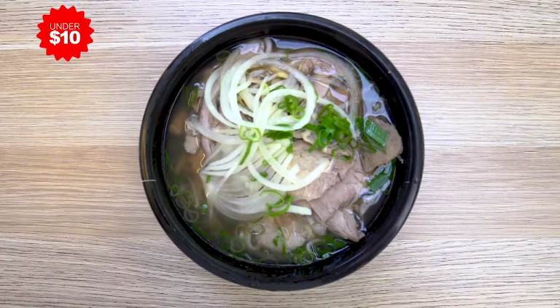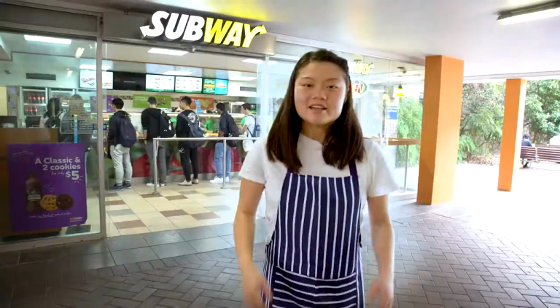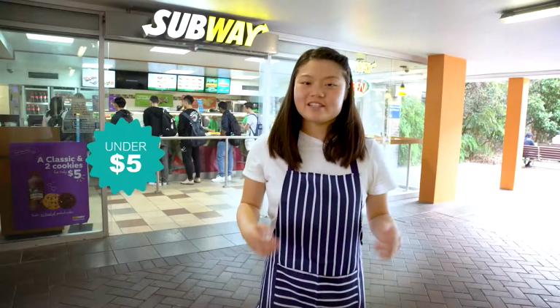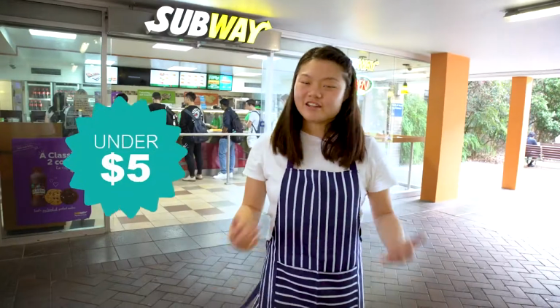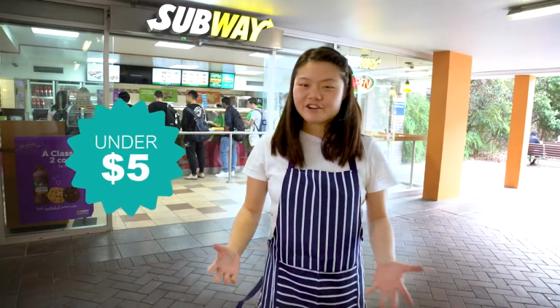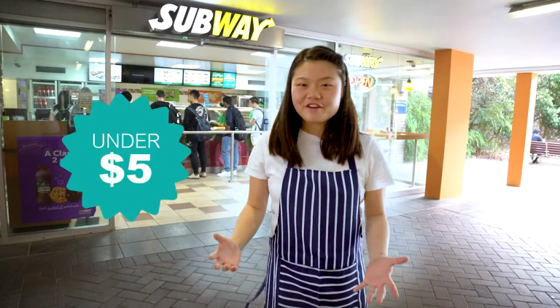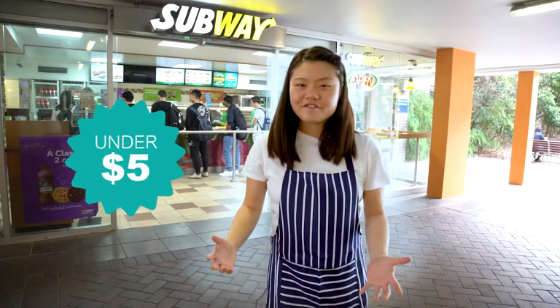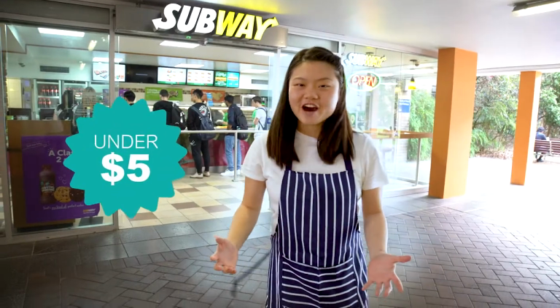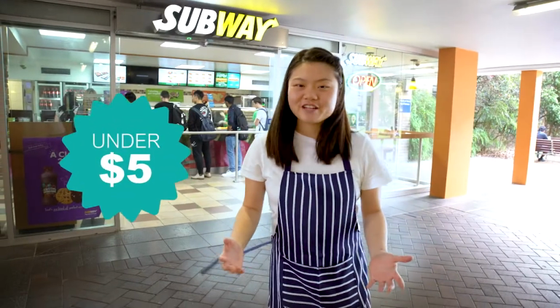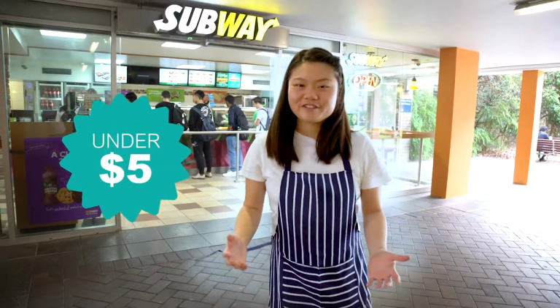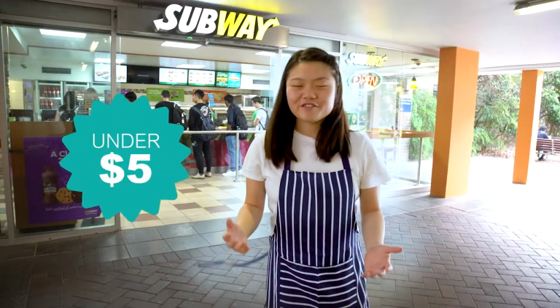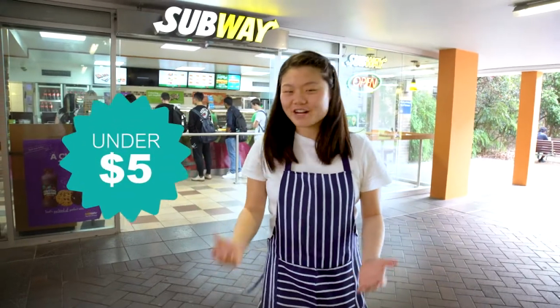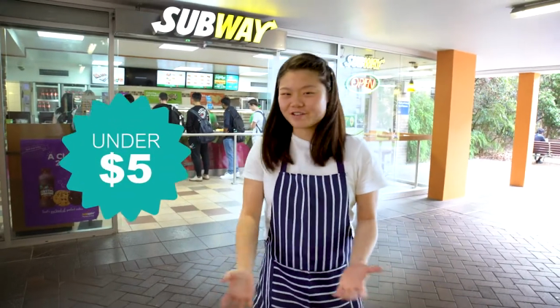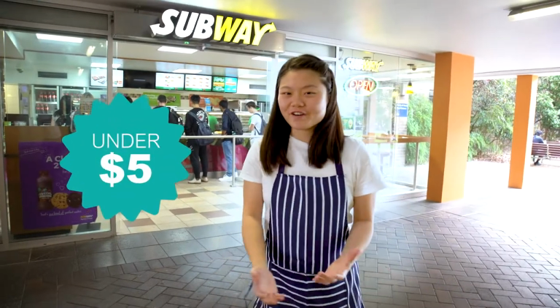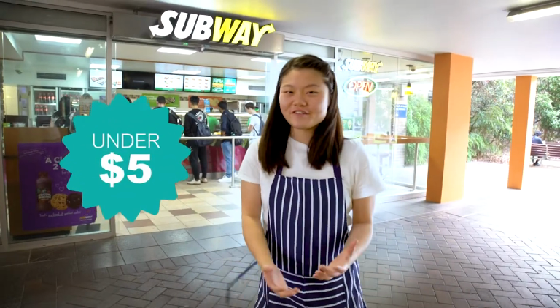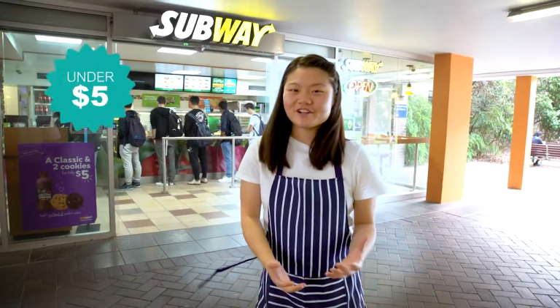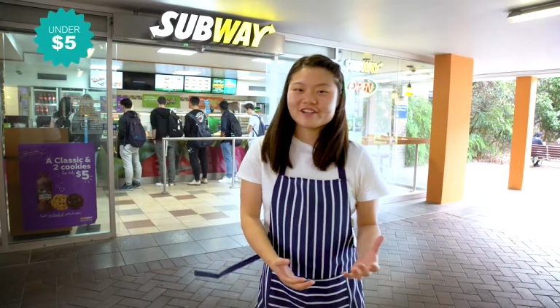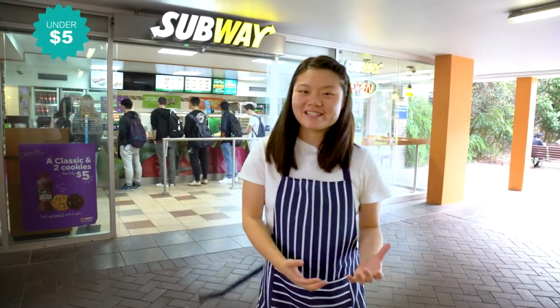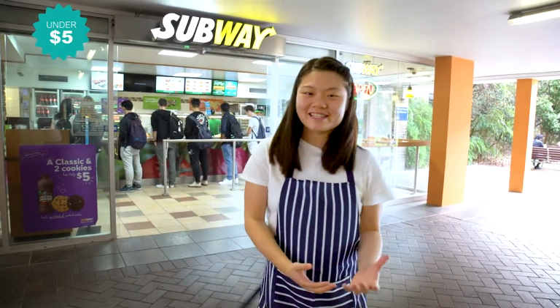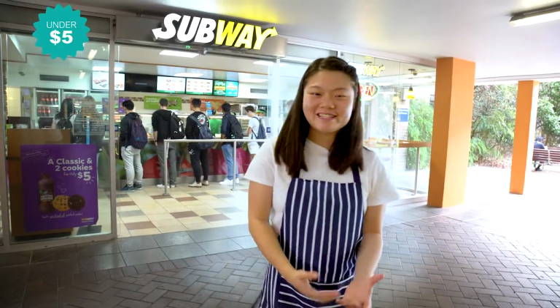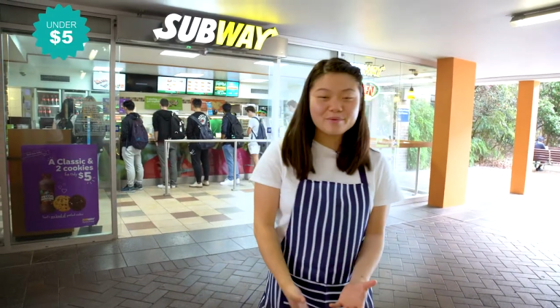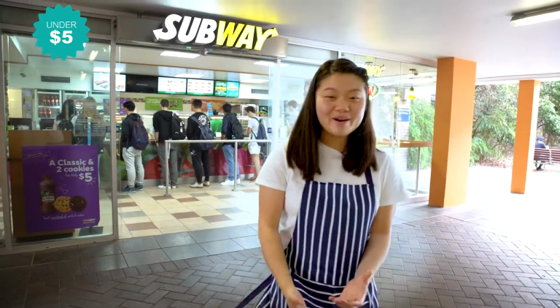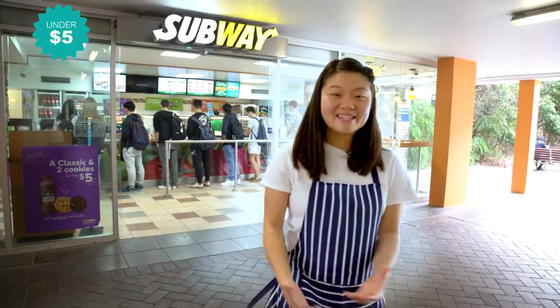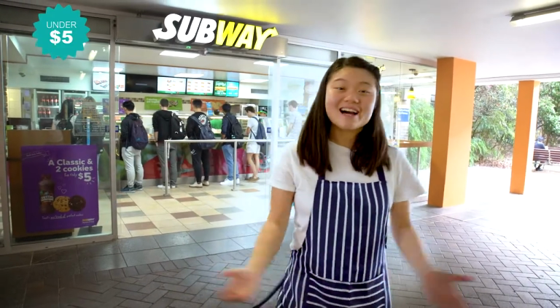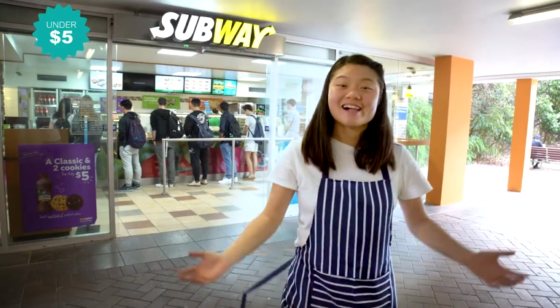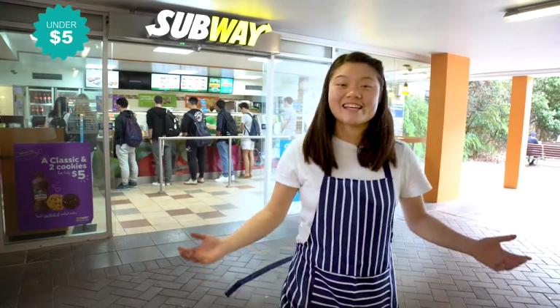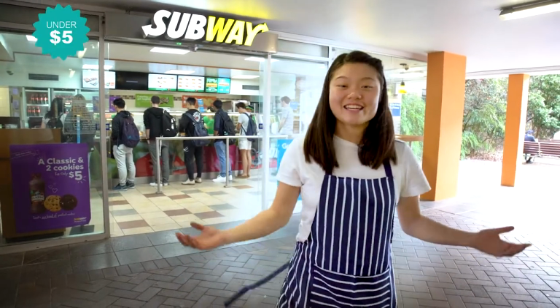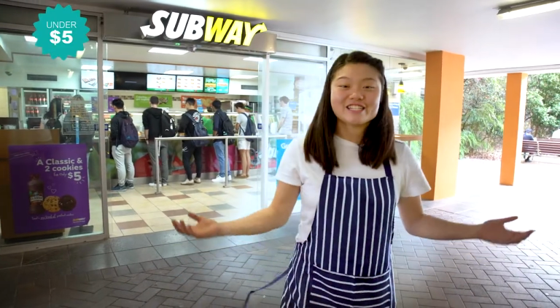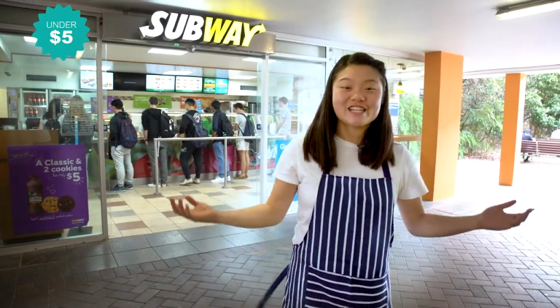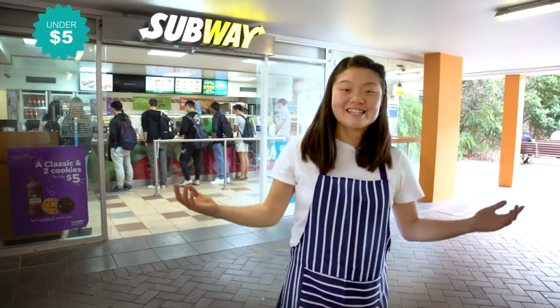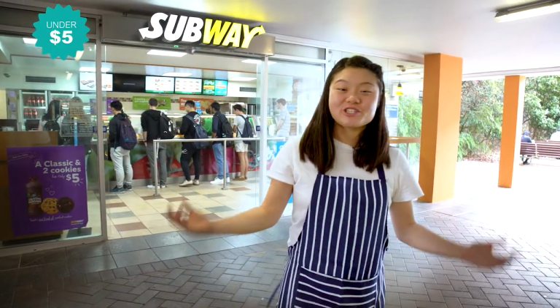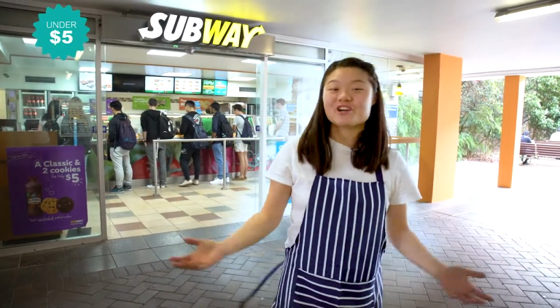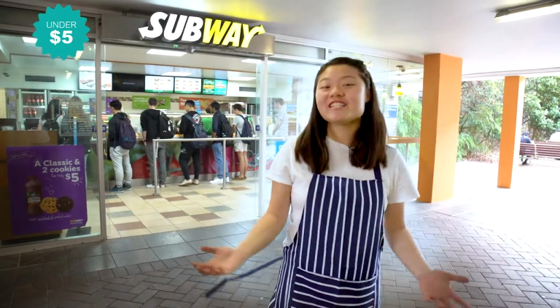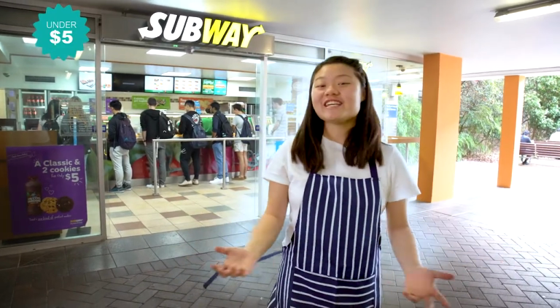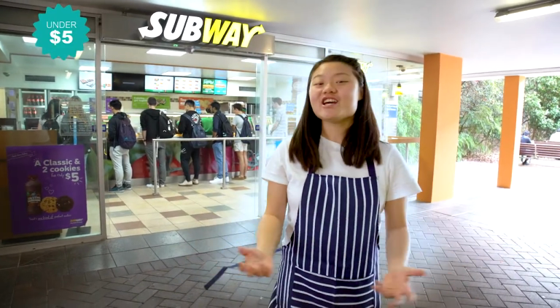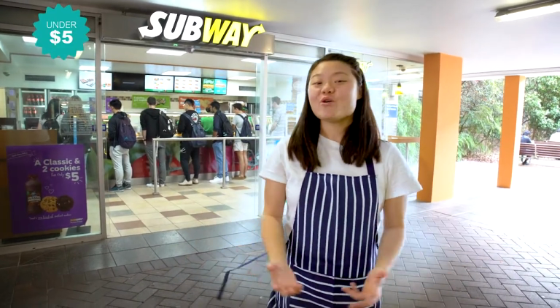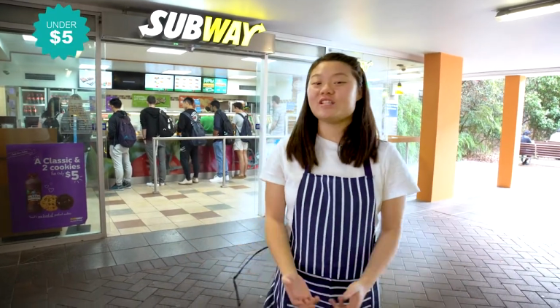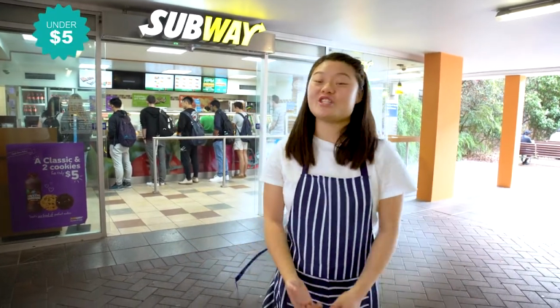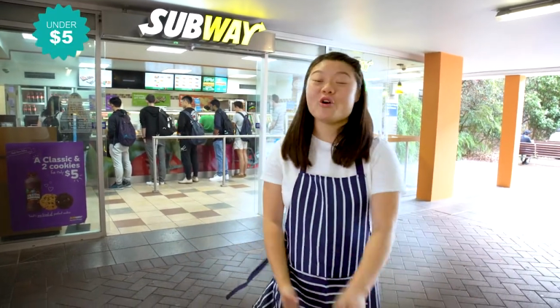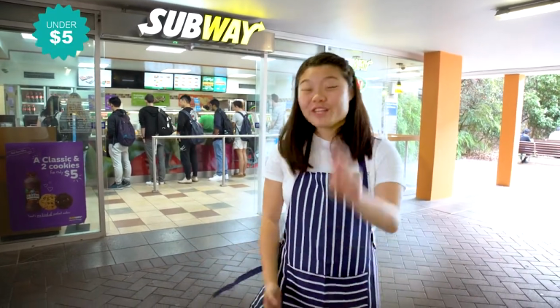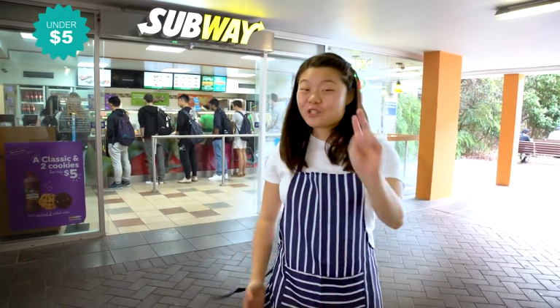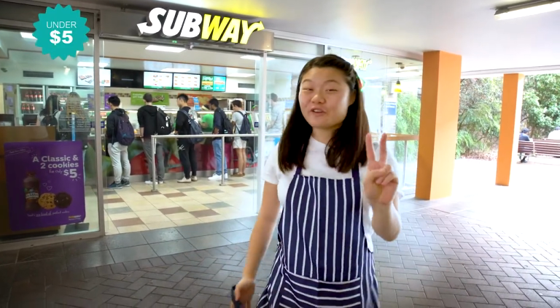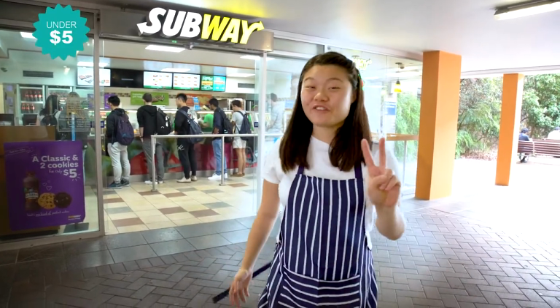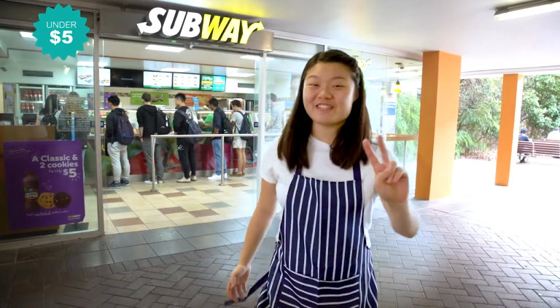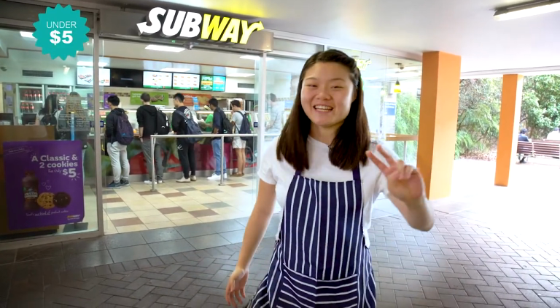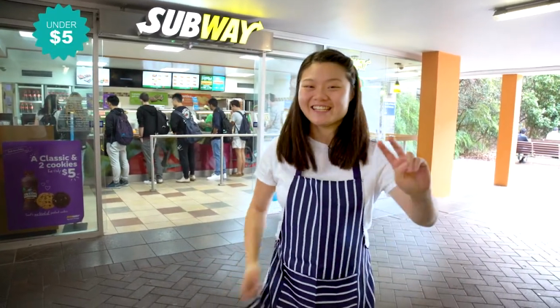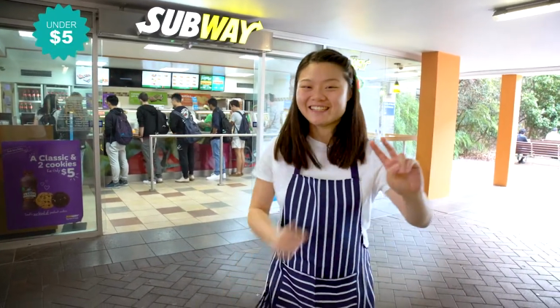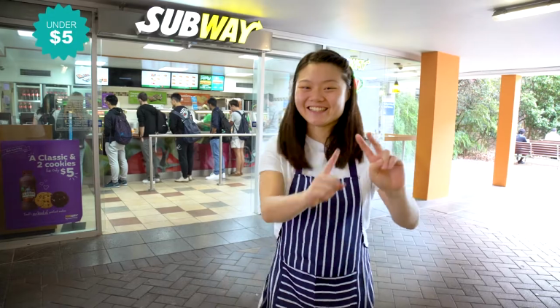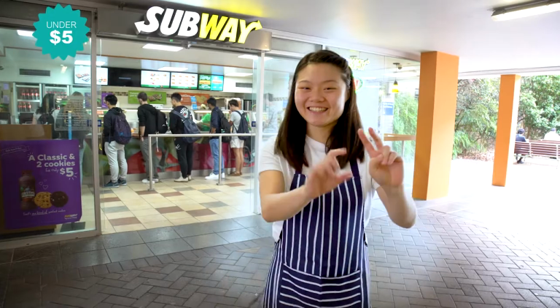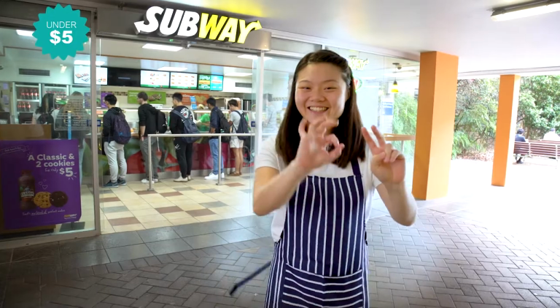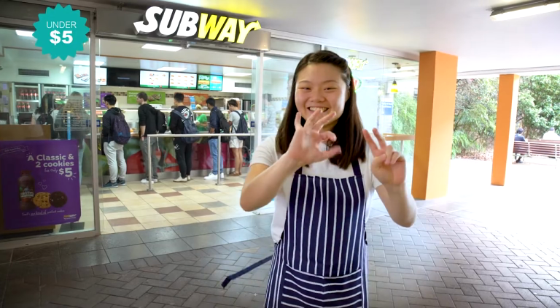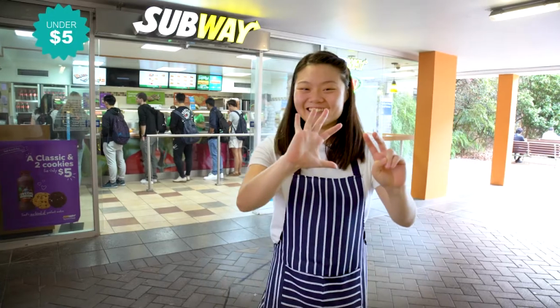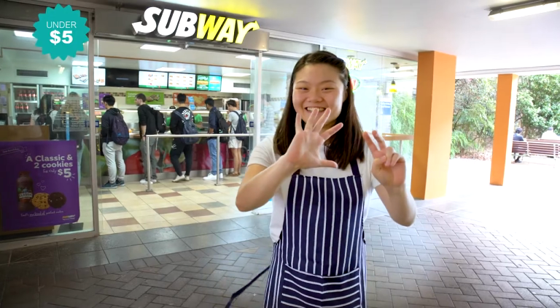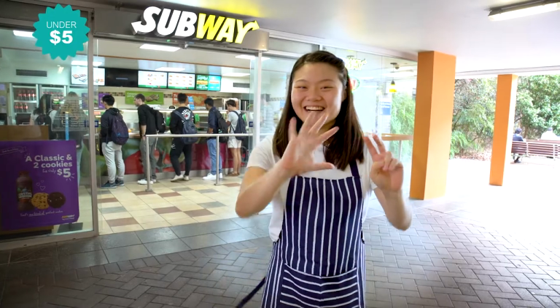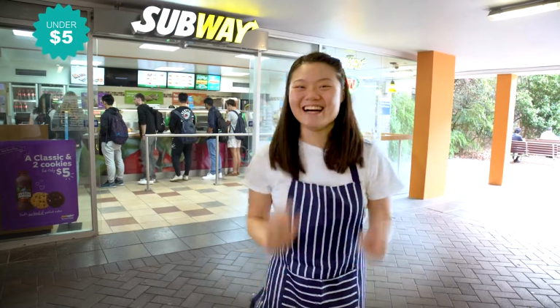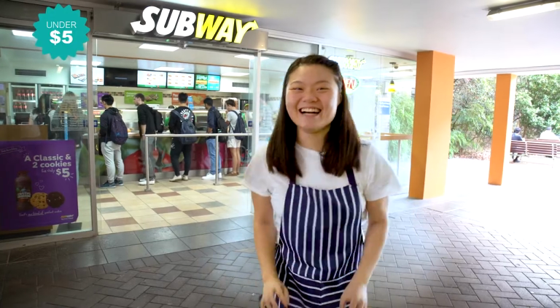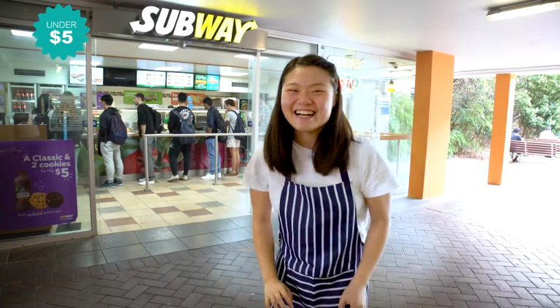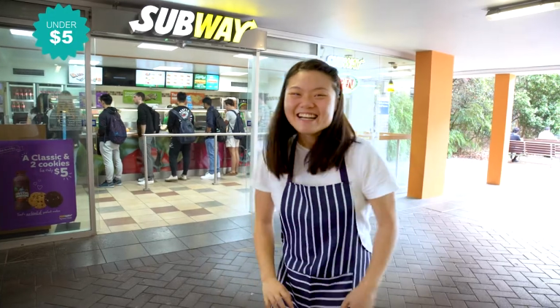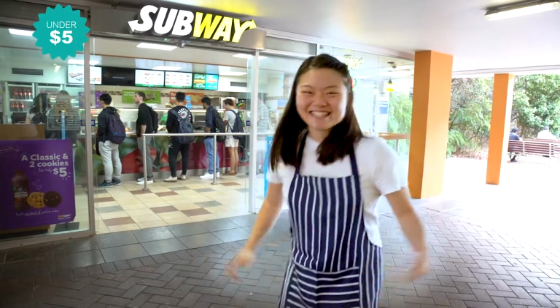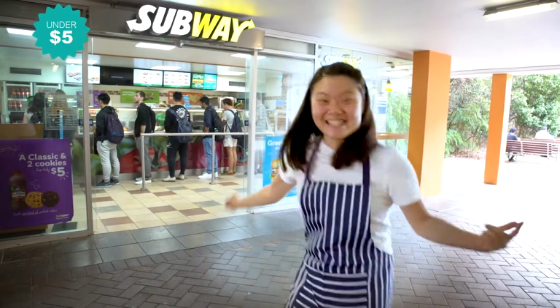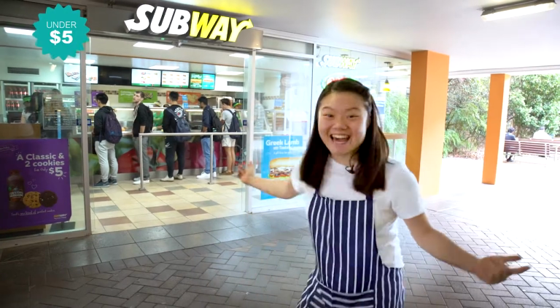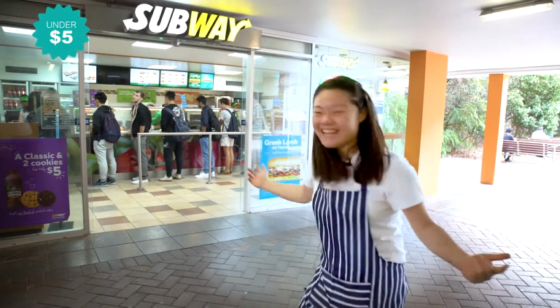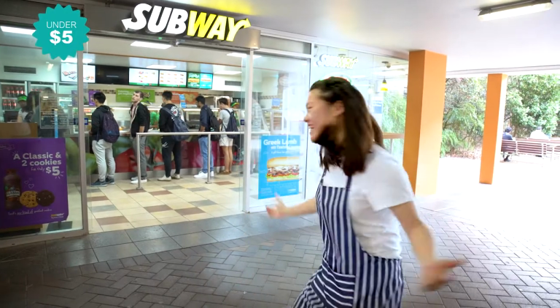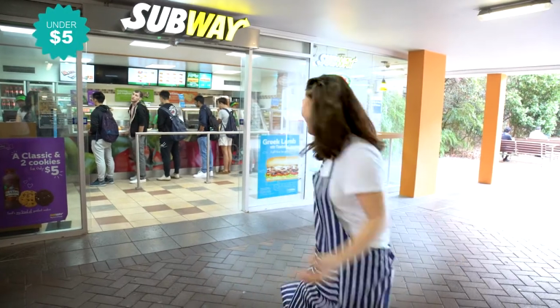Another great find for under $5 is Subway's Garlic and Cheese Toasty, which is only $2.50. So let's get it!